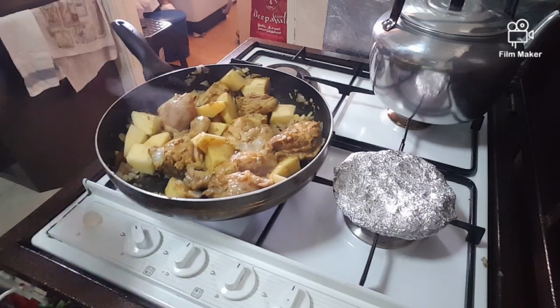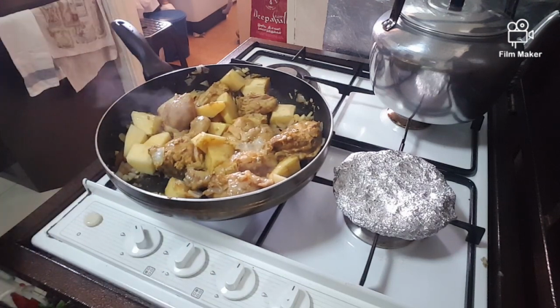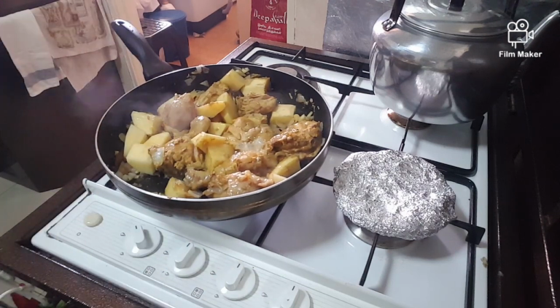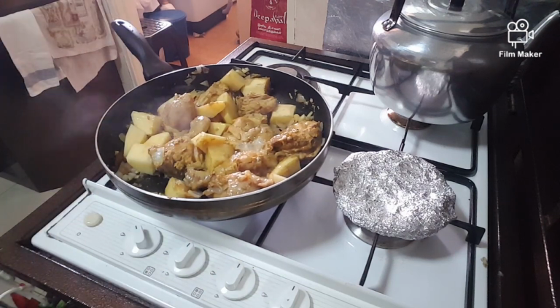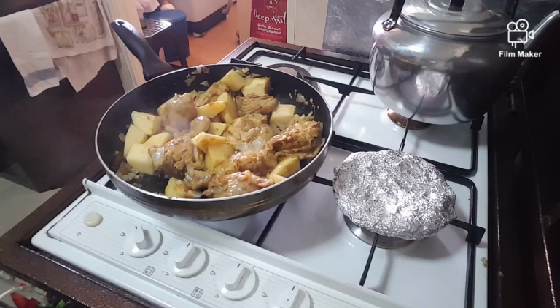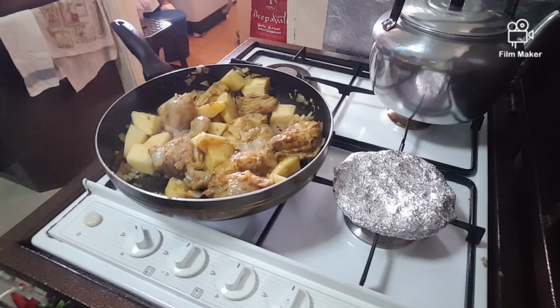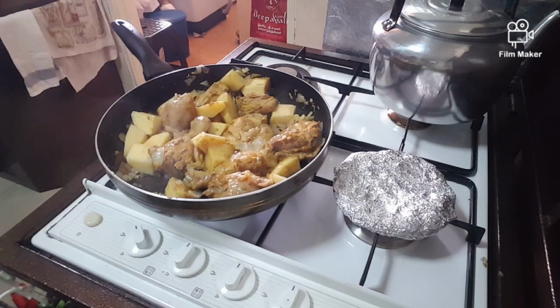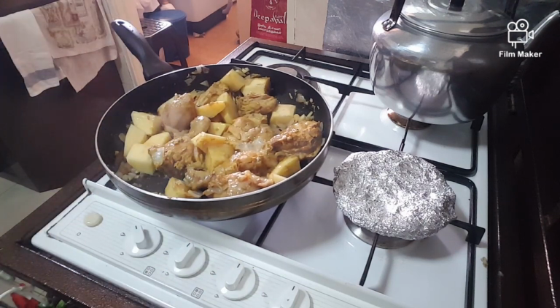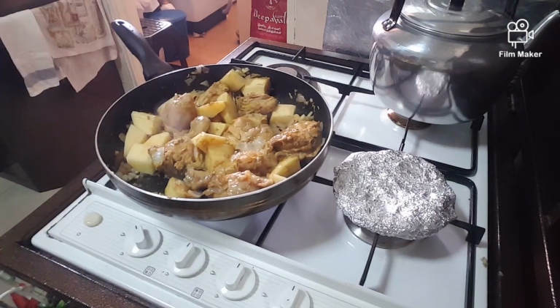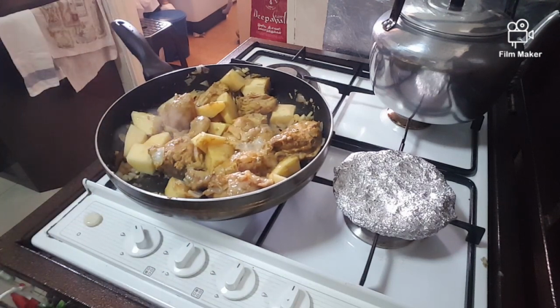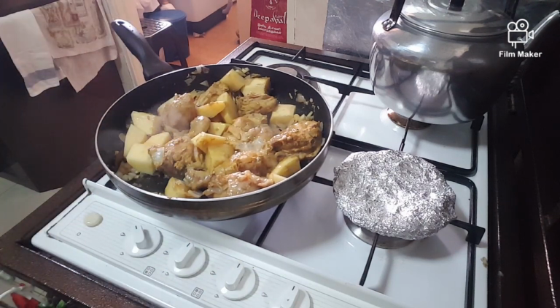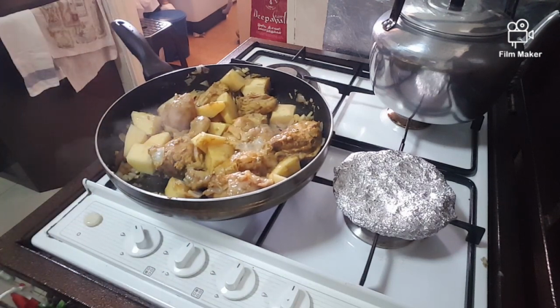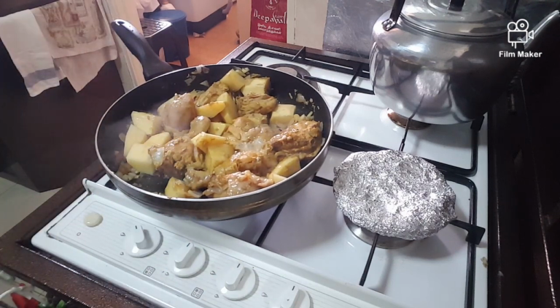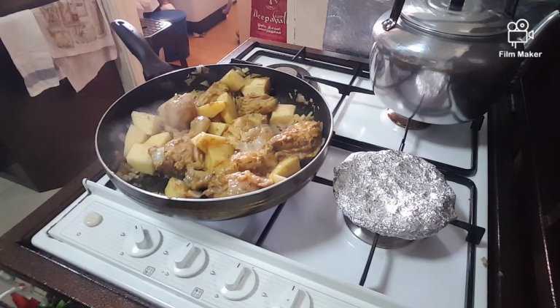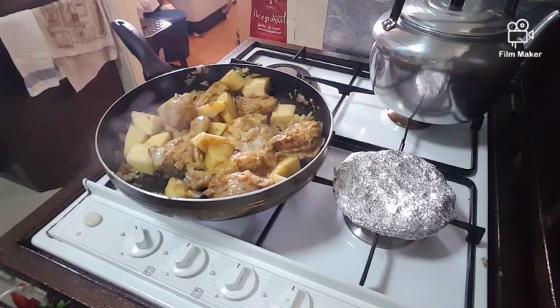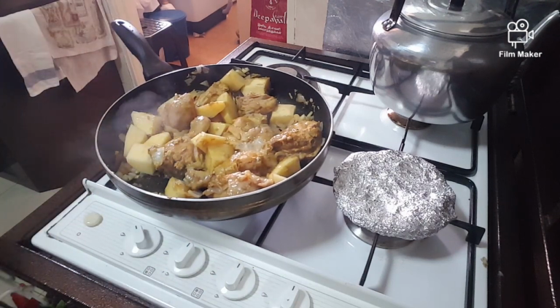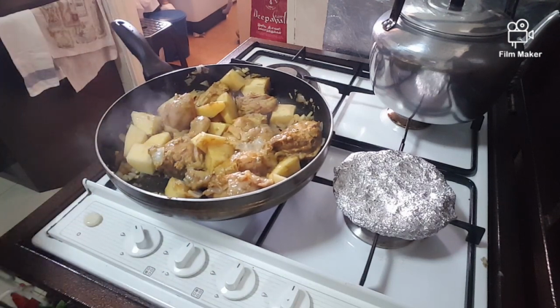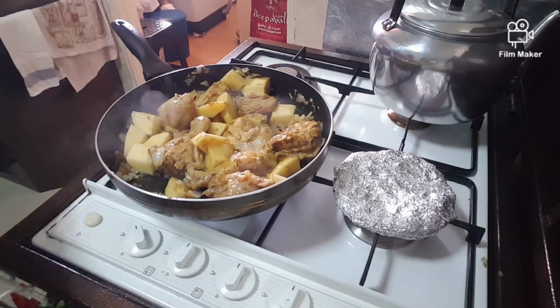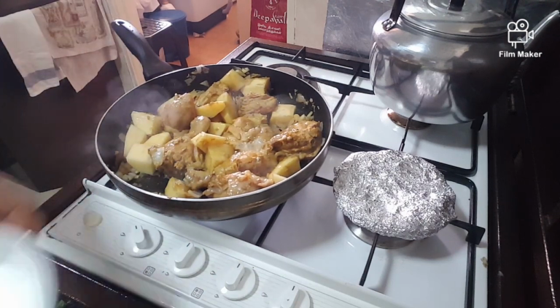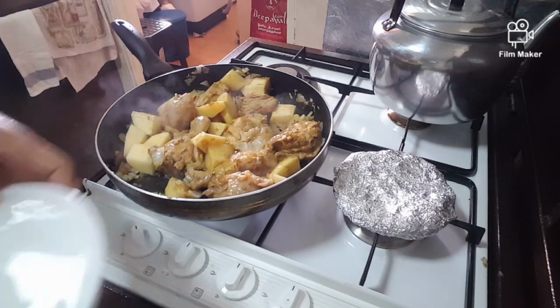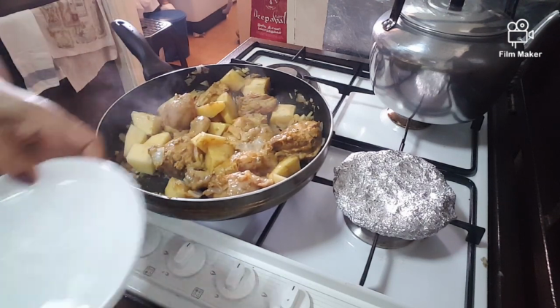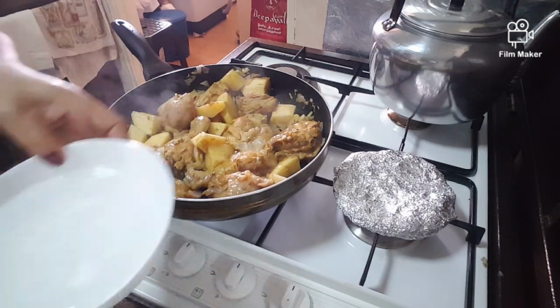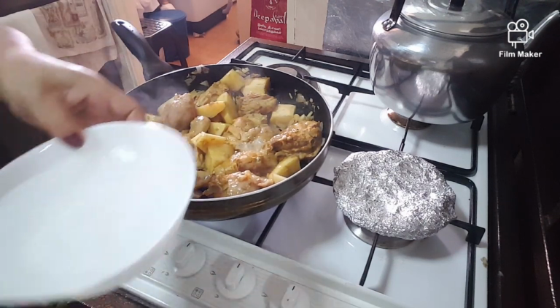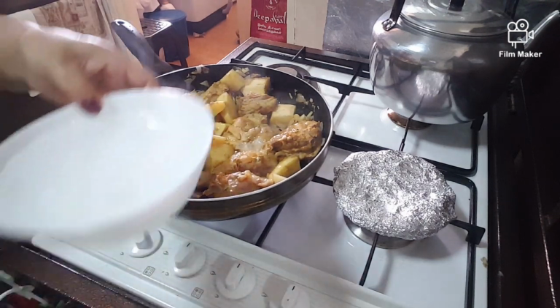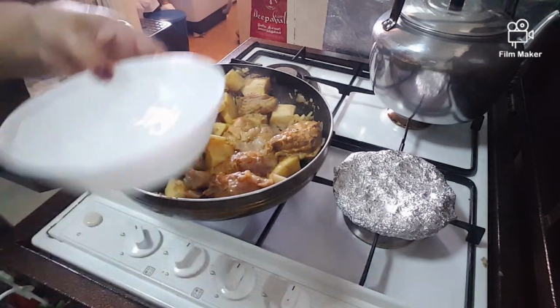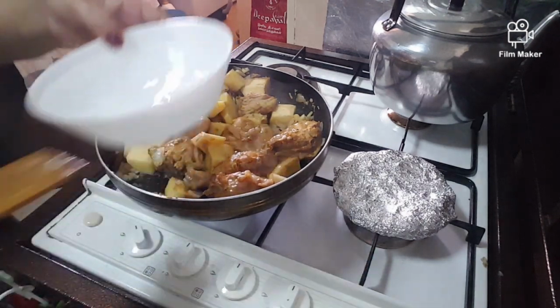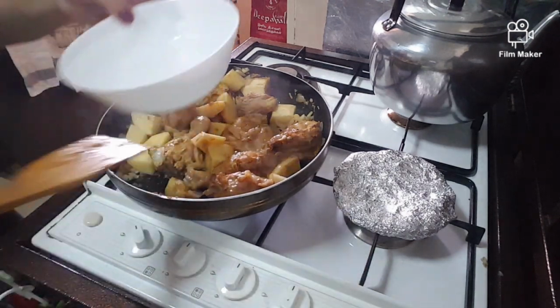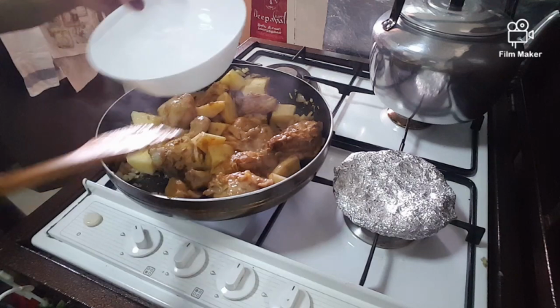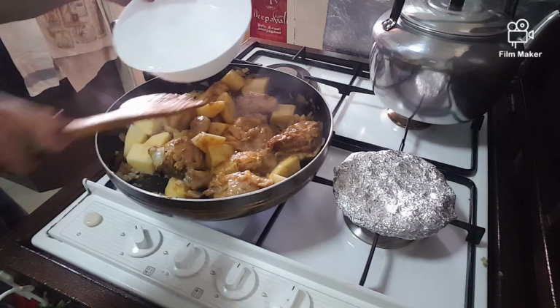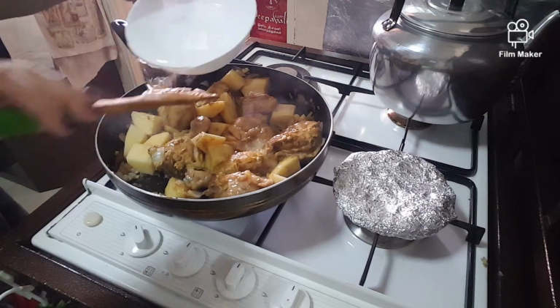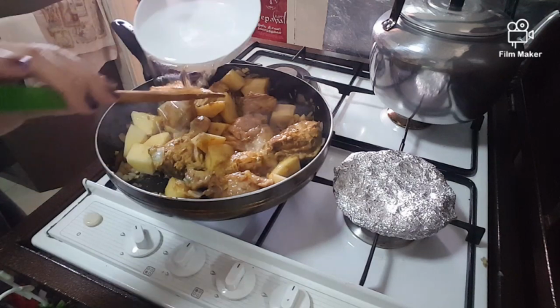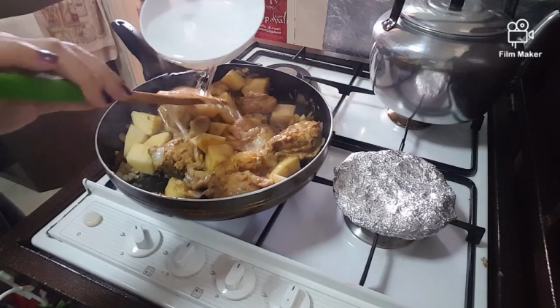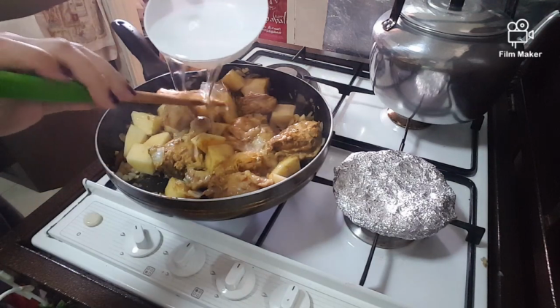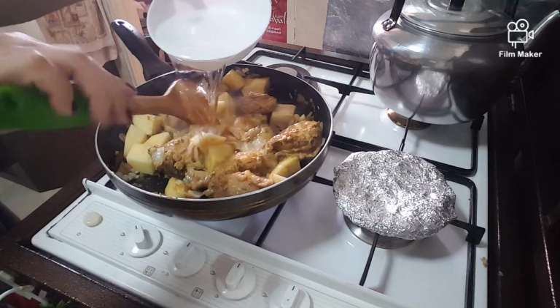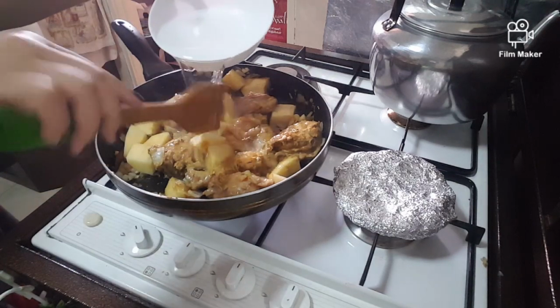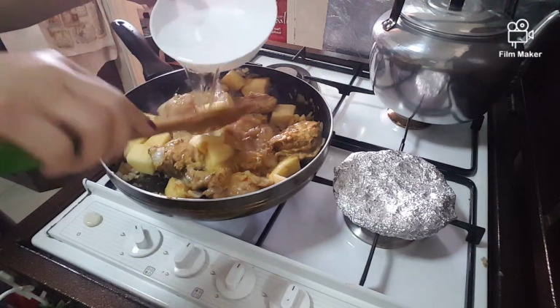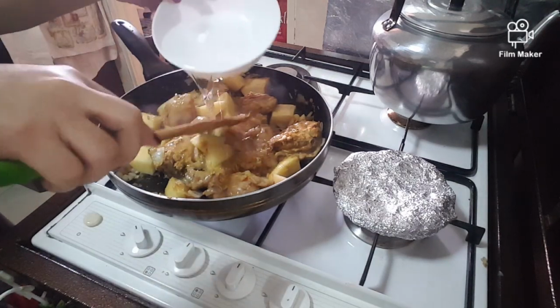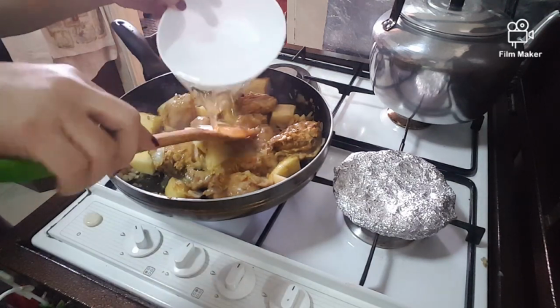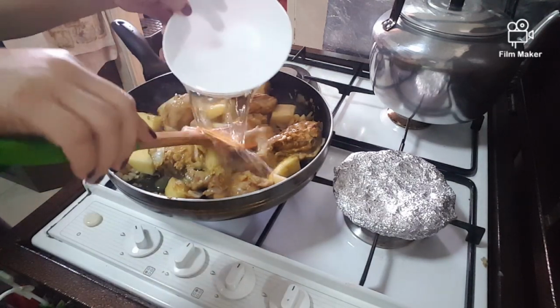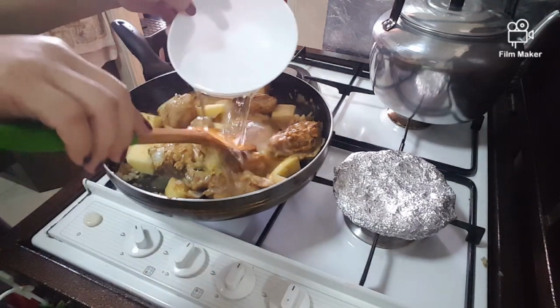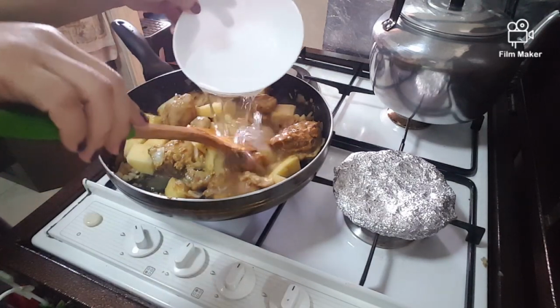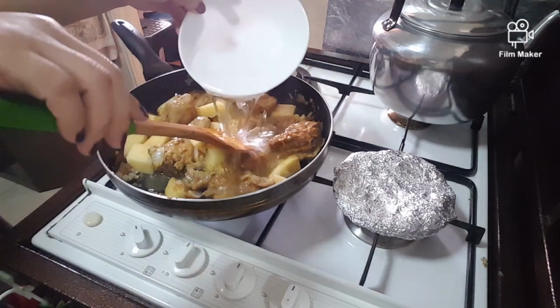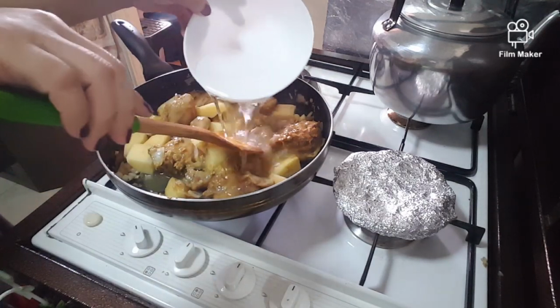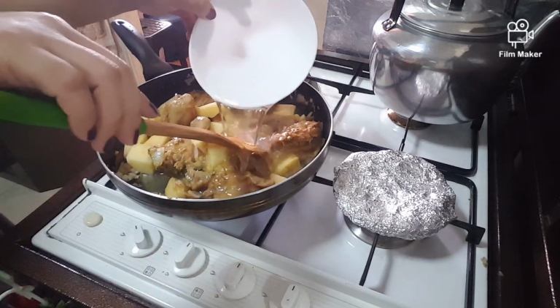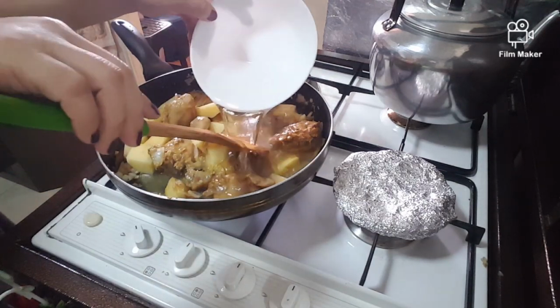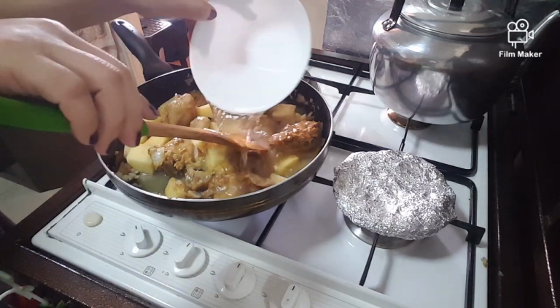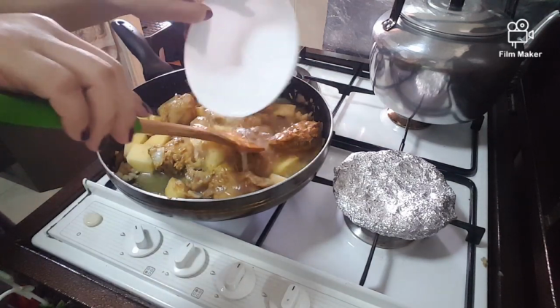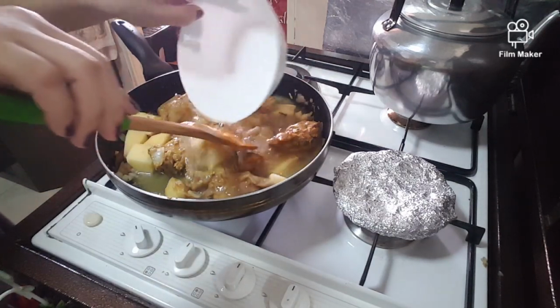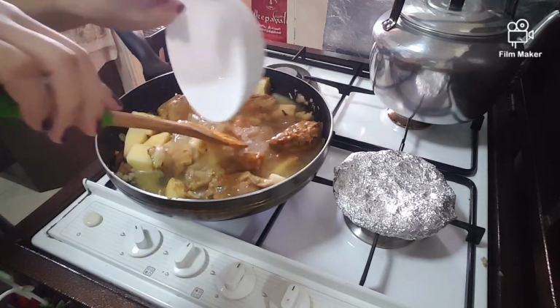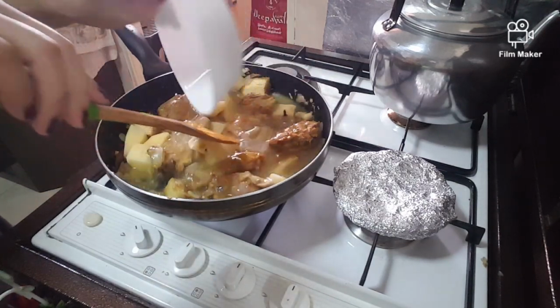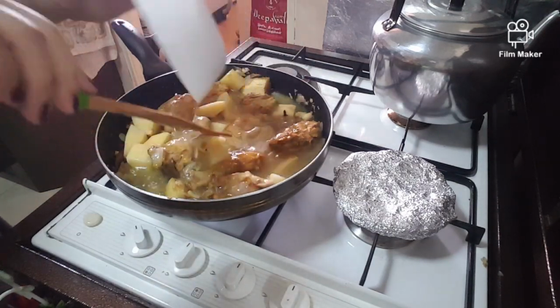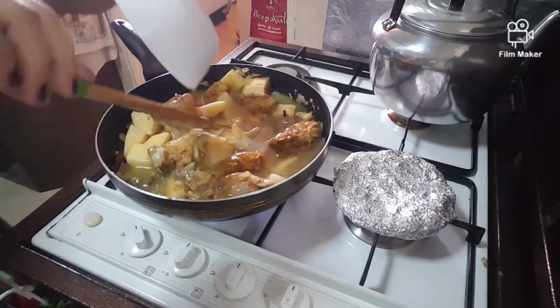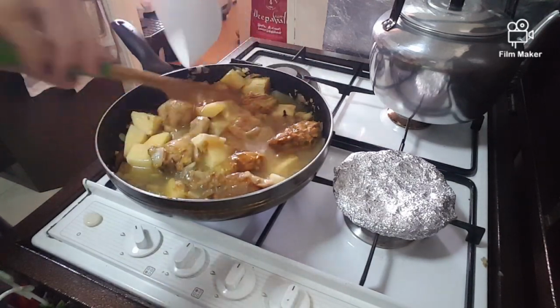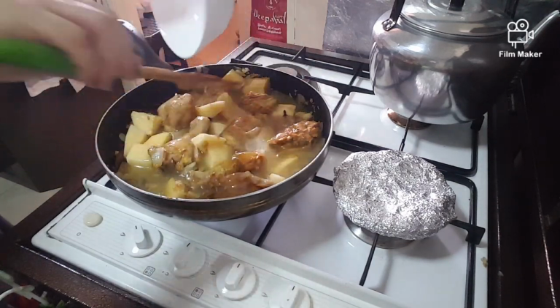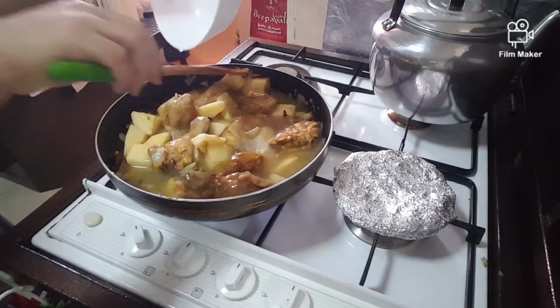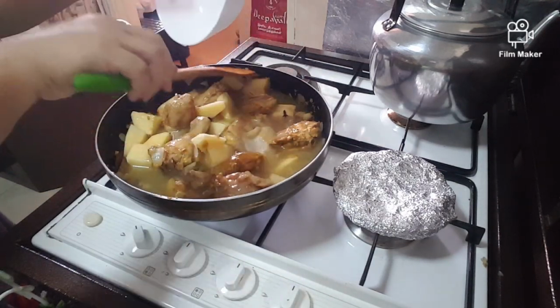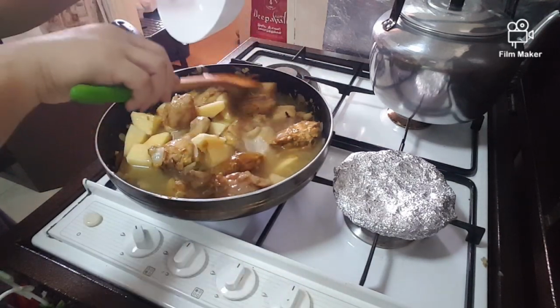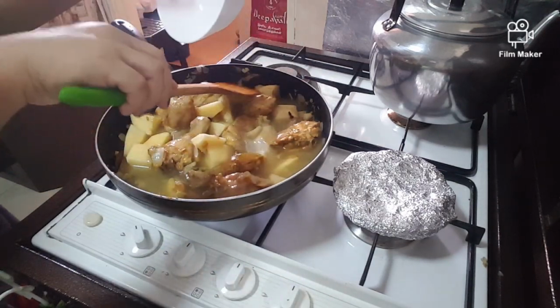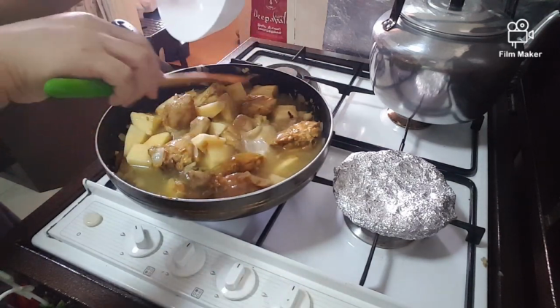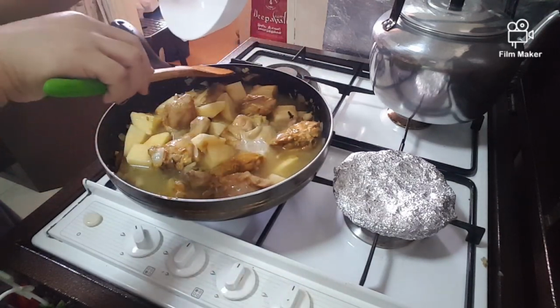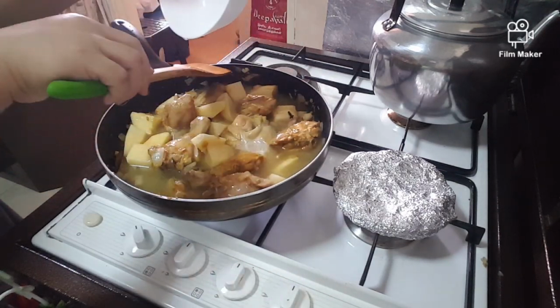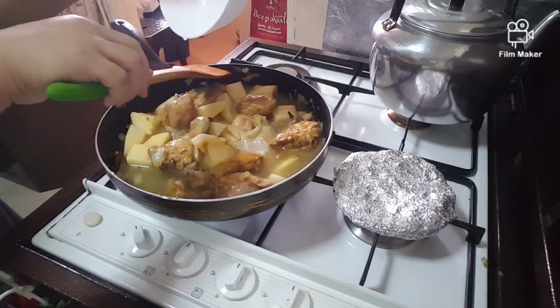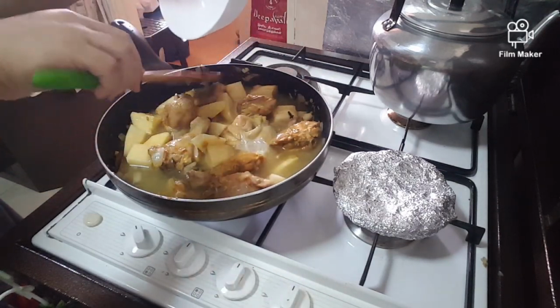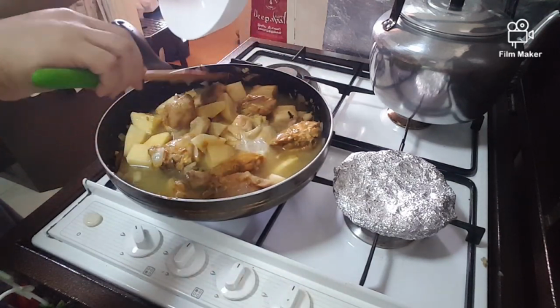Add water, guys, and then just cover it and let it simmer.